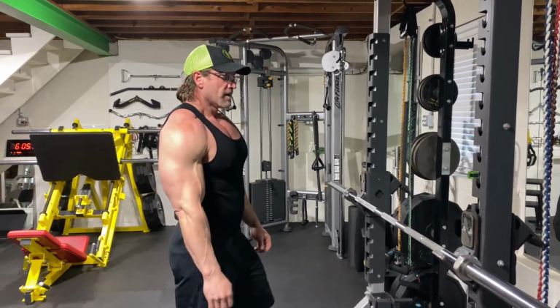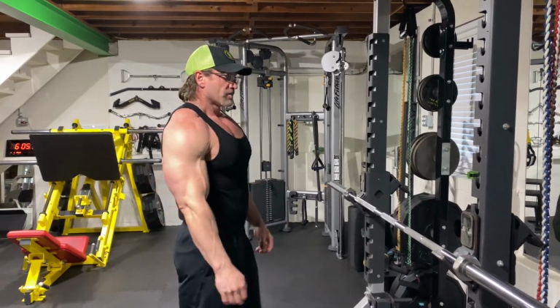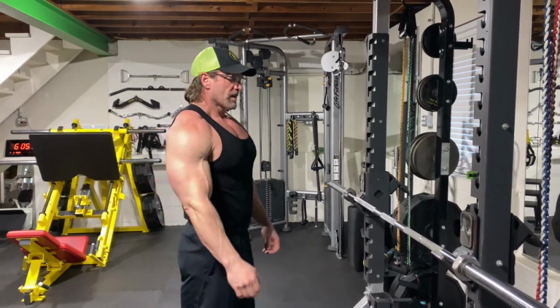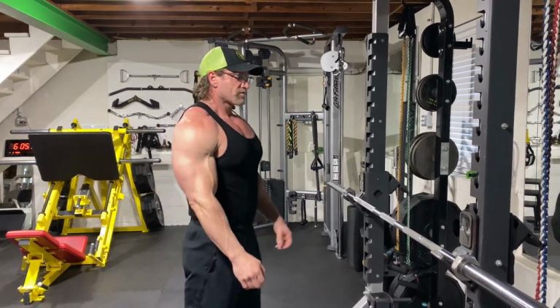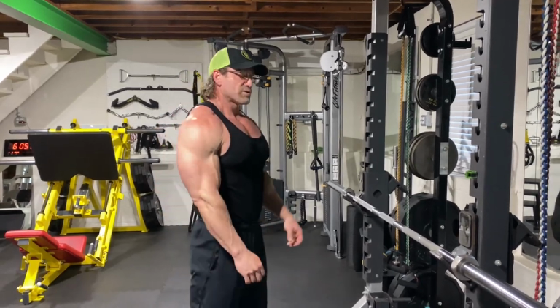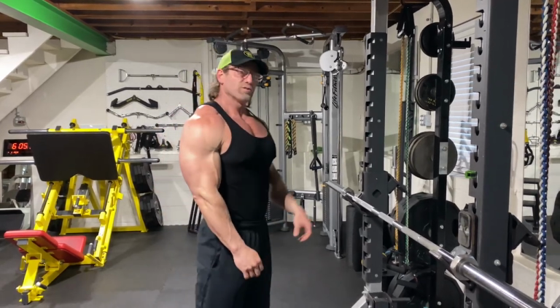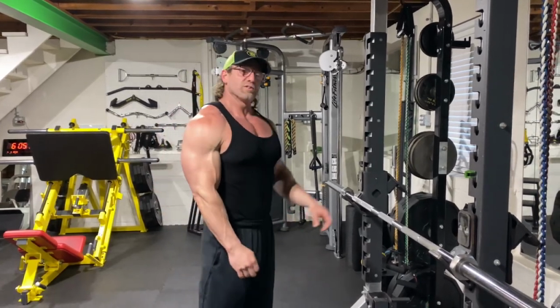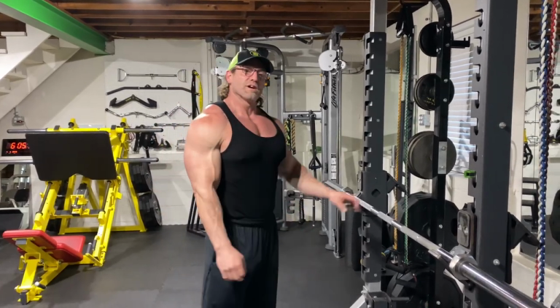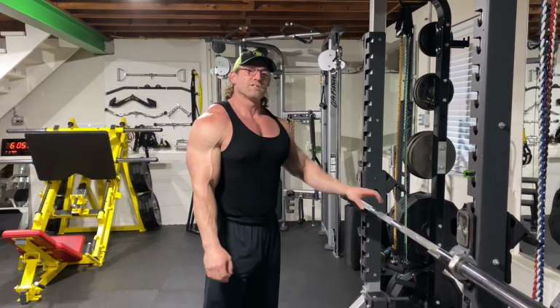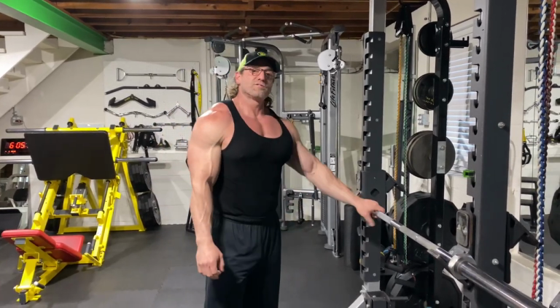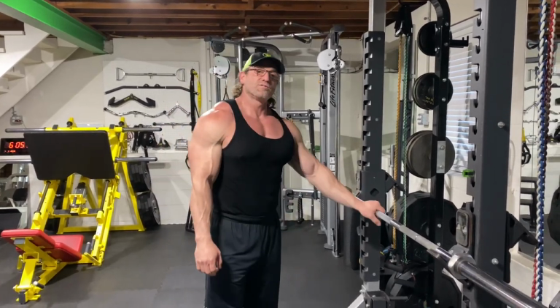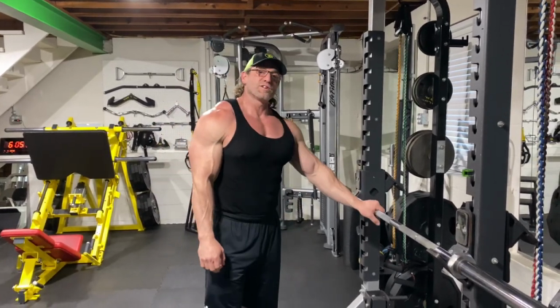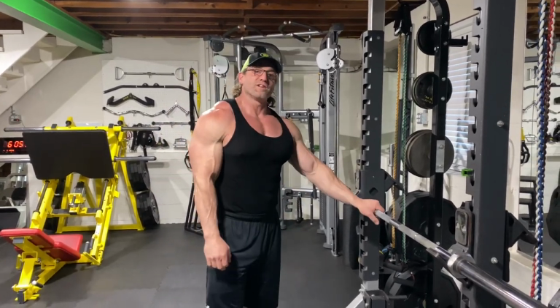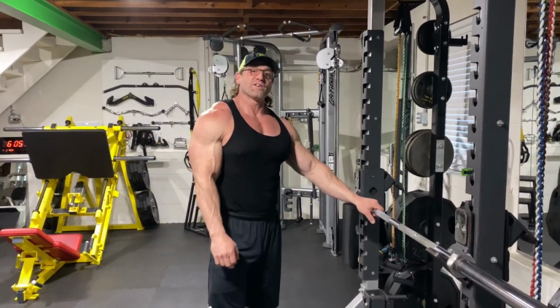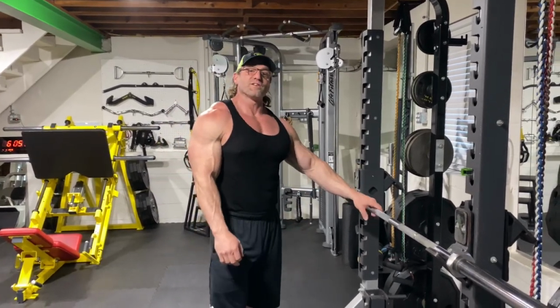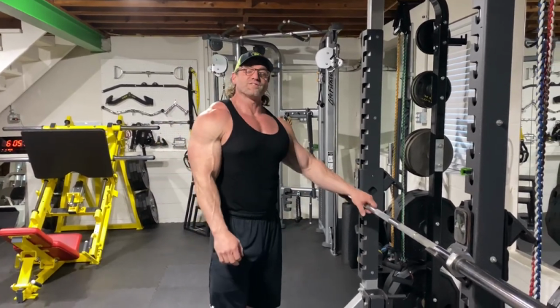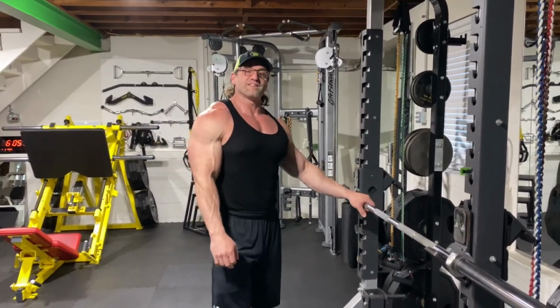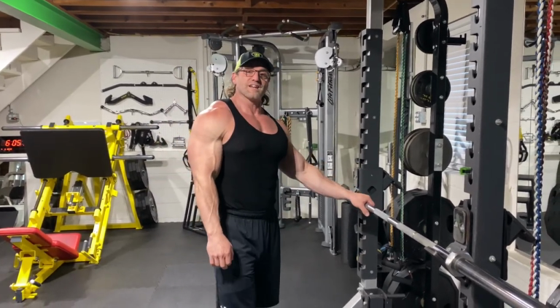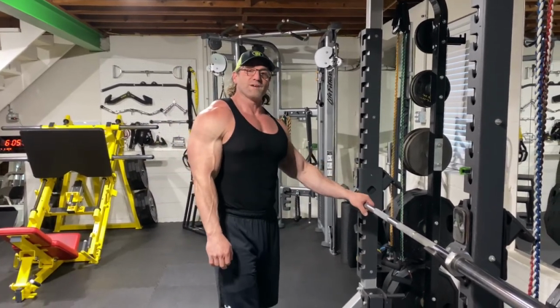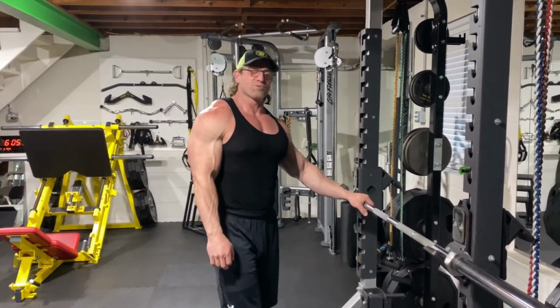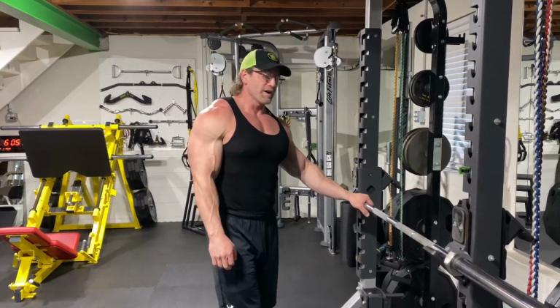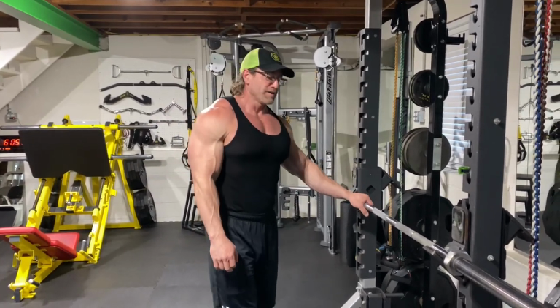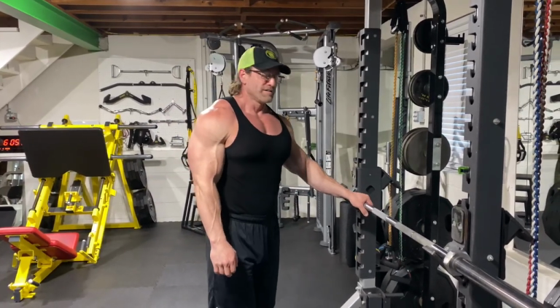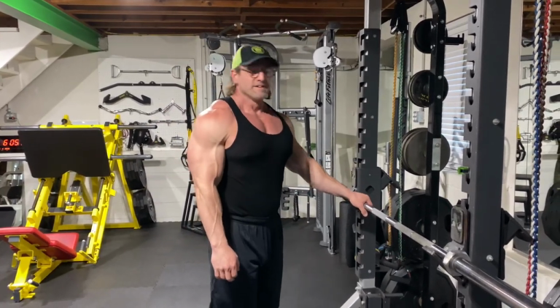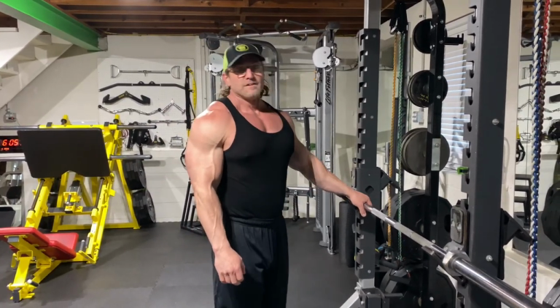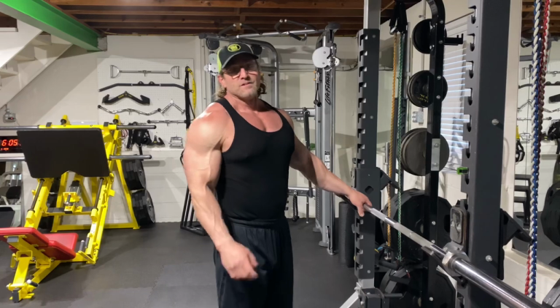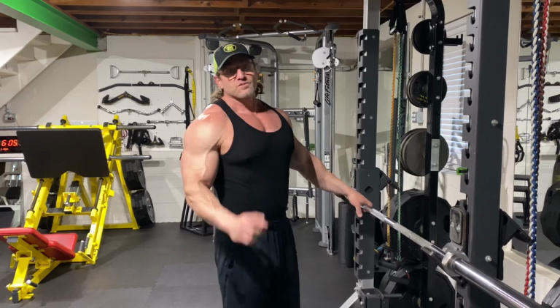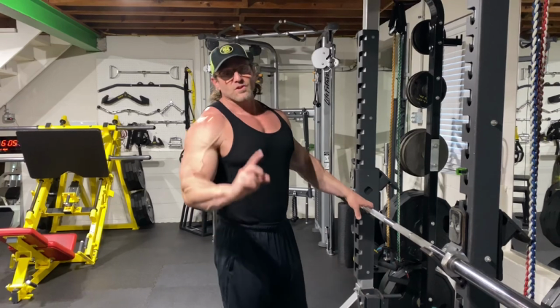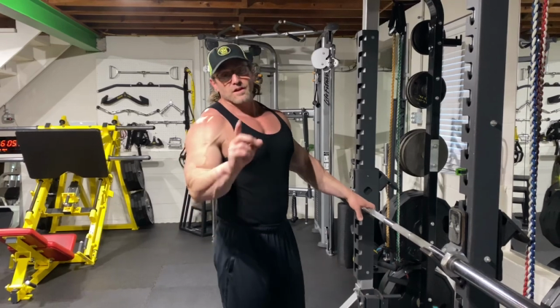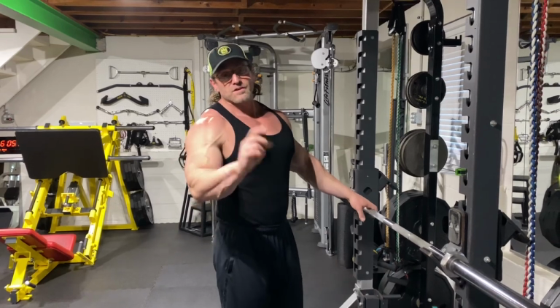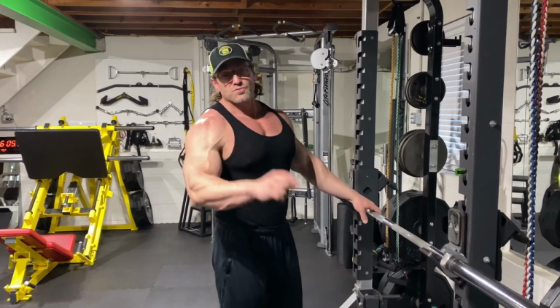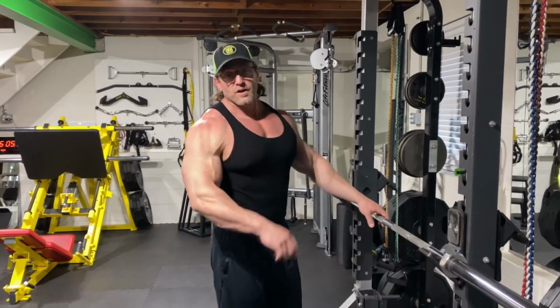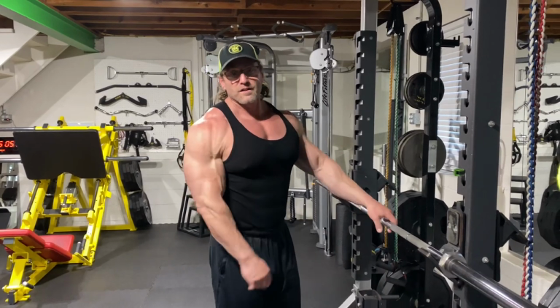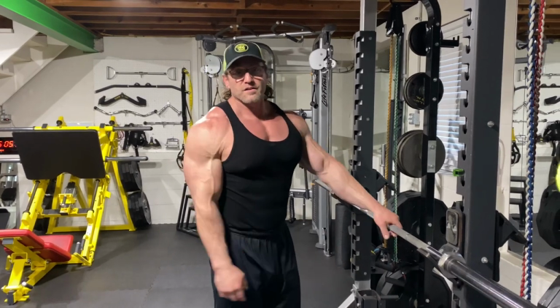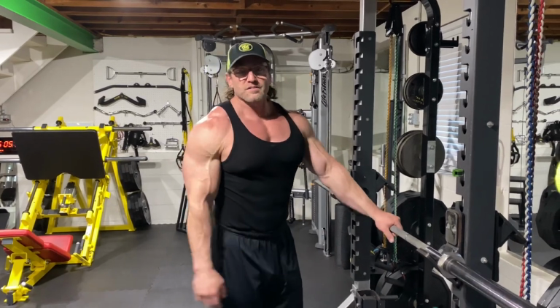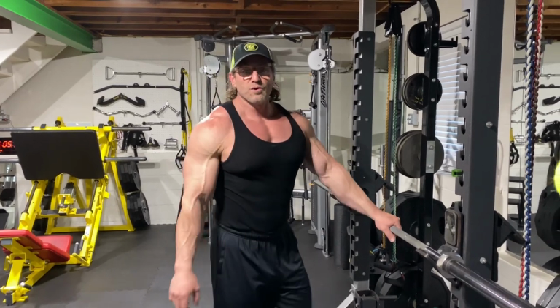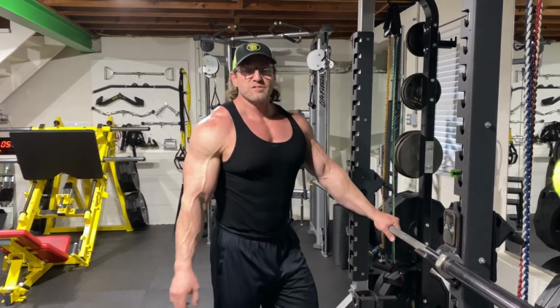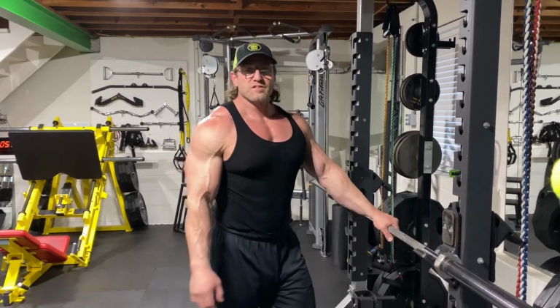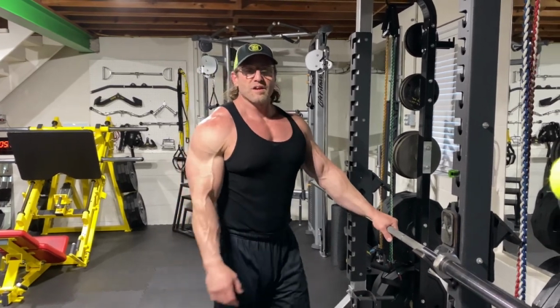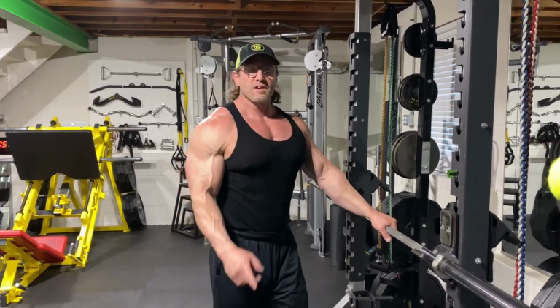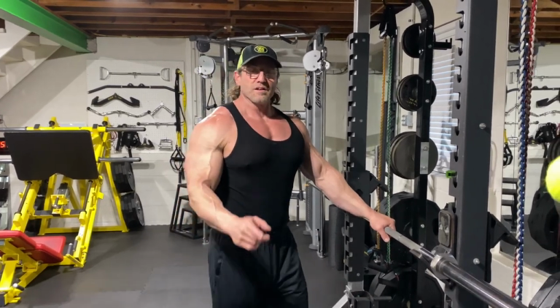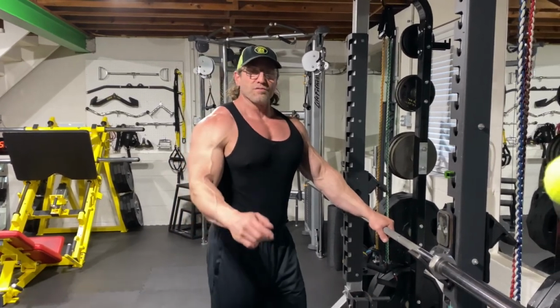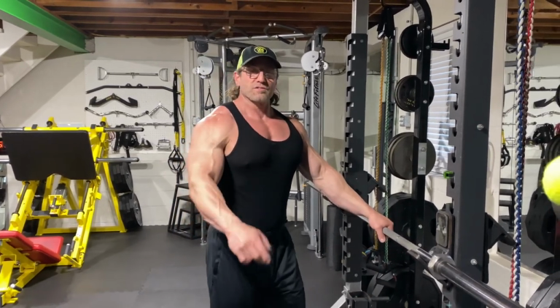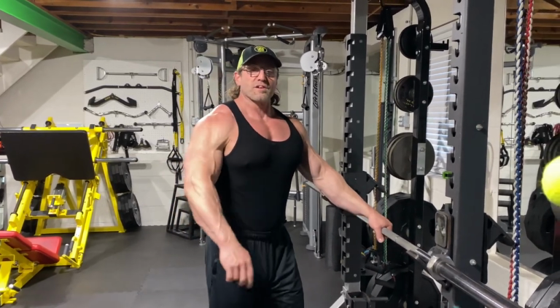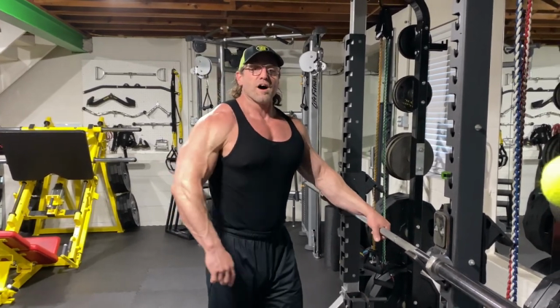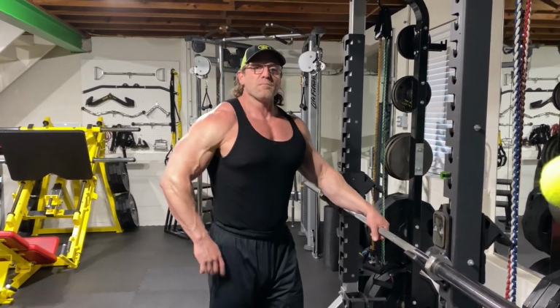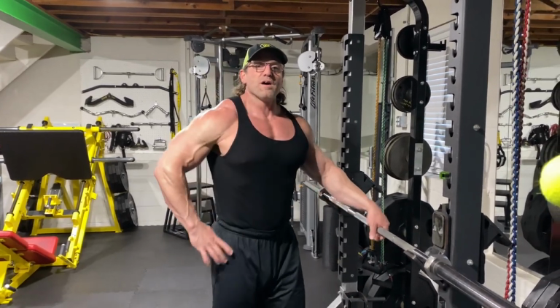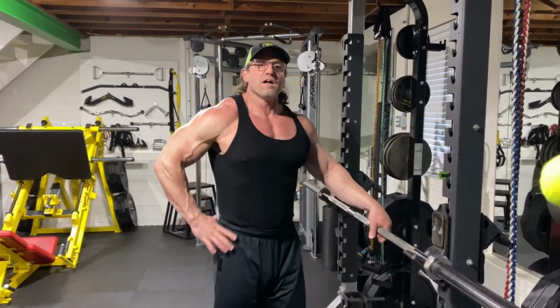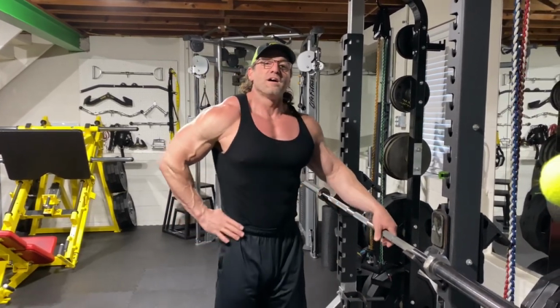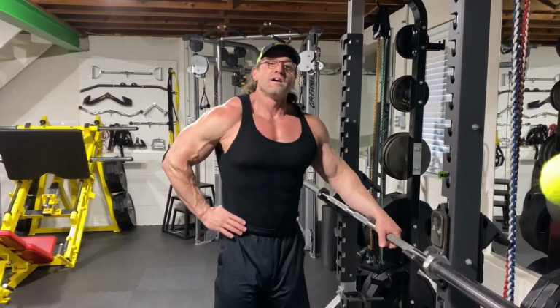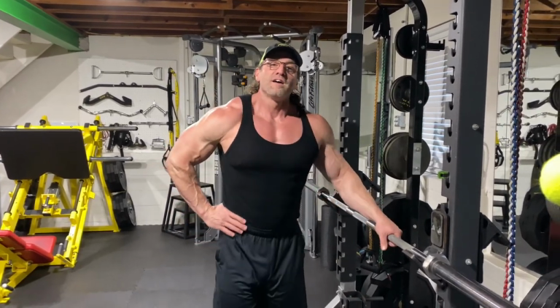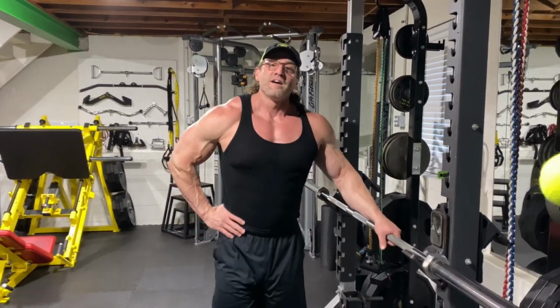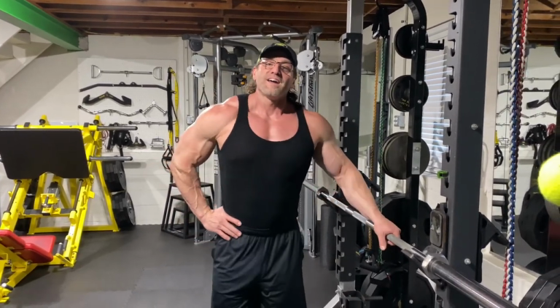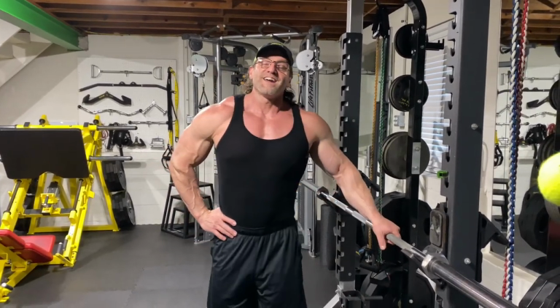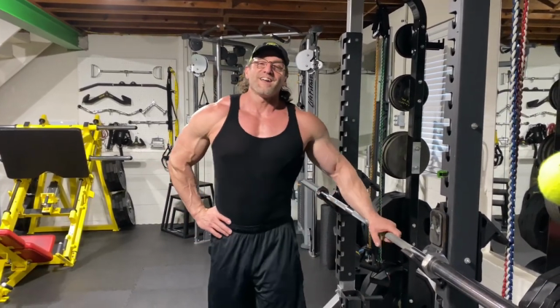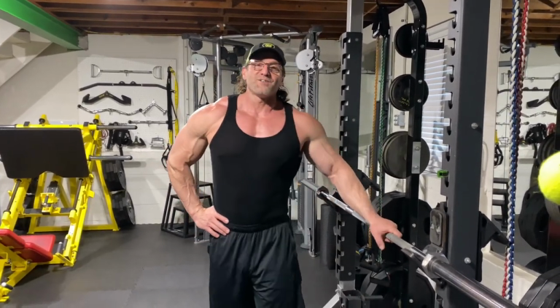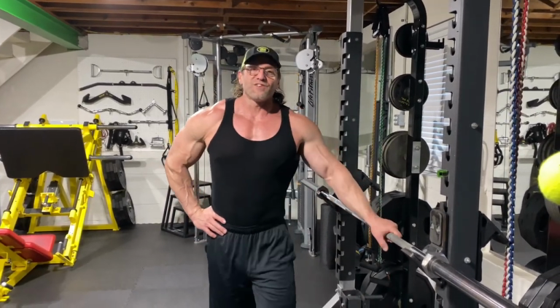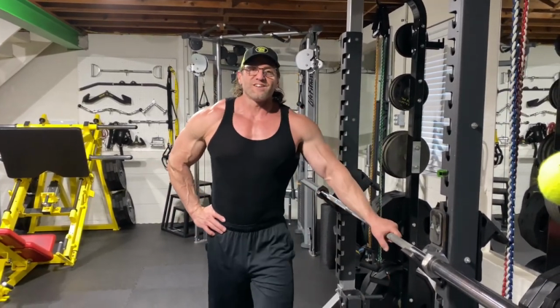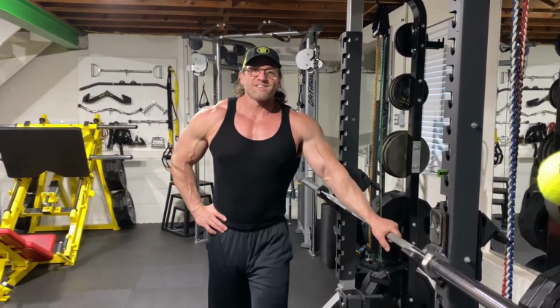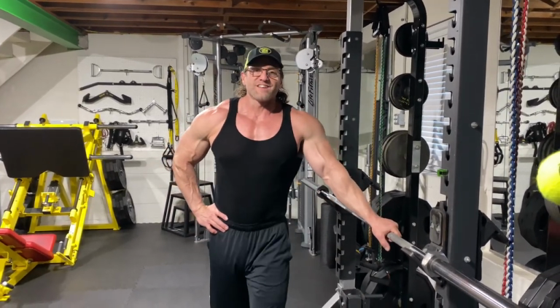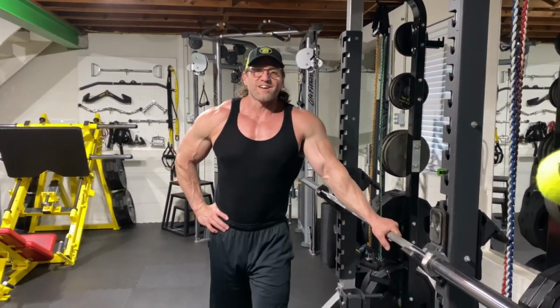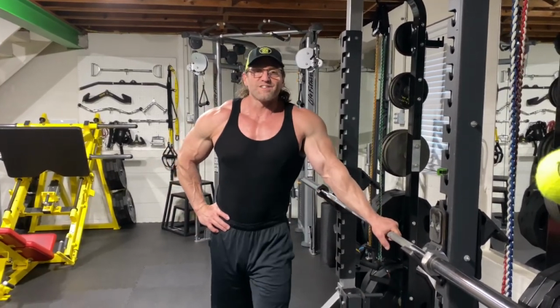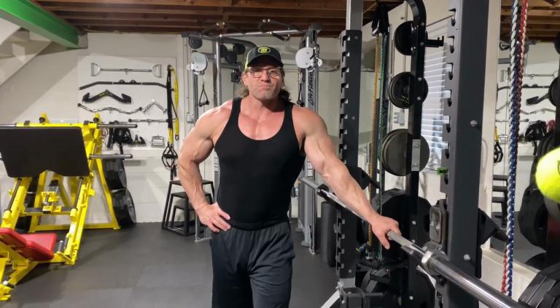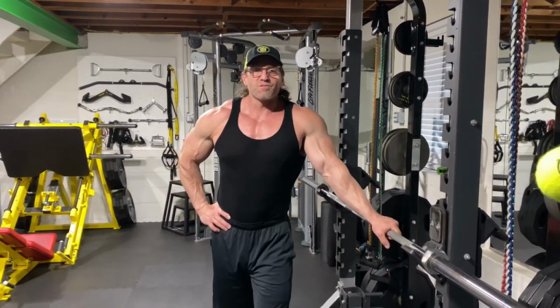Thanks for tuning in every Tuesday and Thursday — Jamesway. Try each way, let us know what you think, leave us a comment. 8A Fitness — like and subscribe.